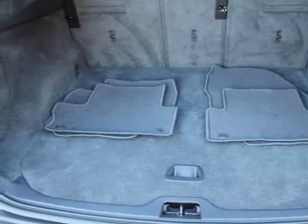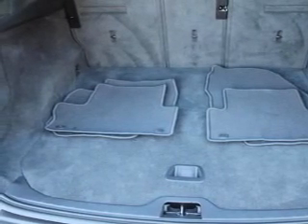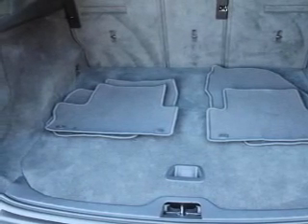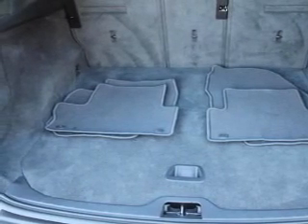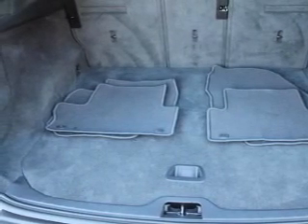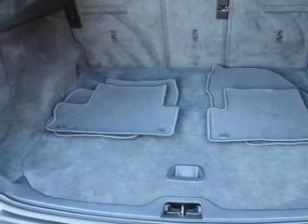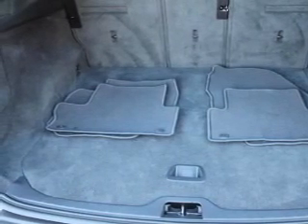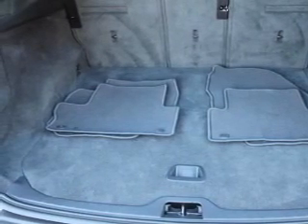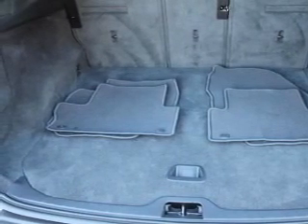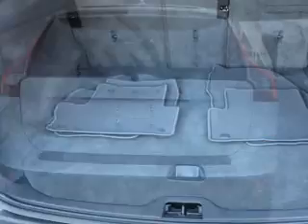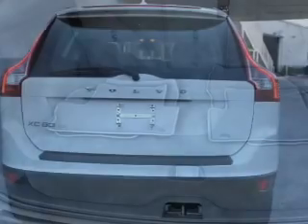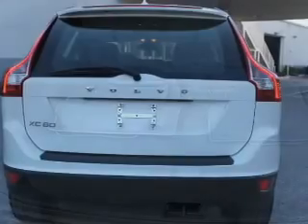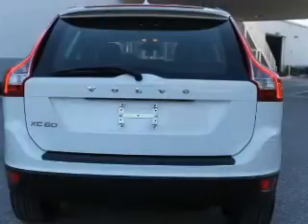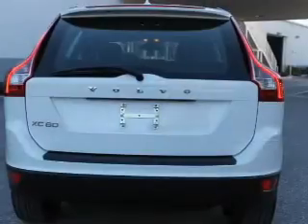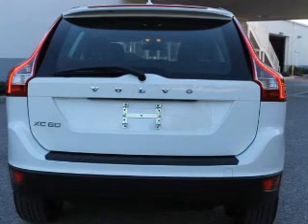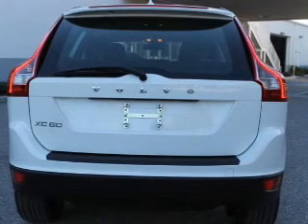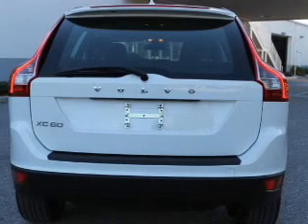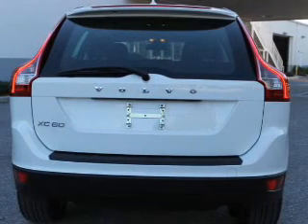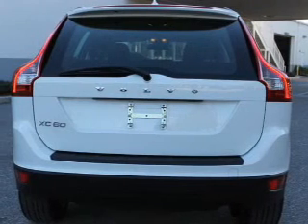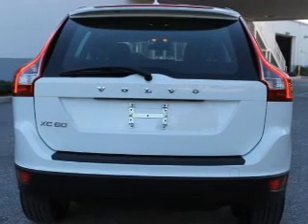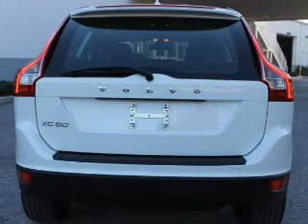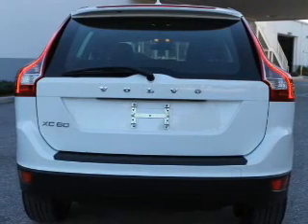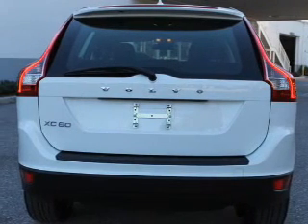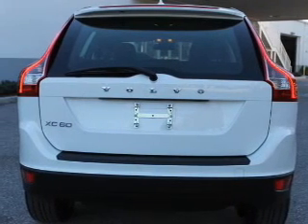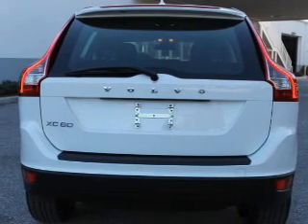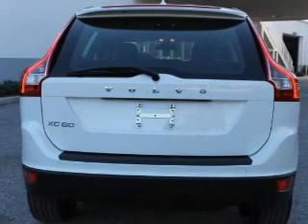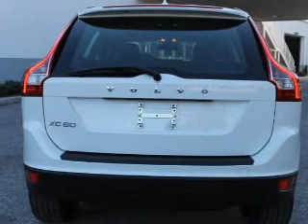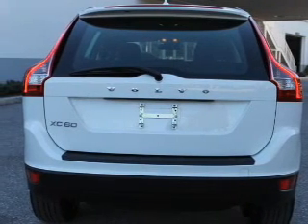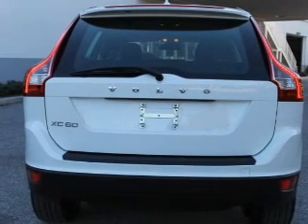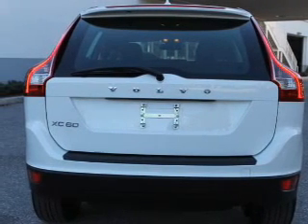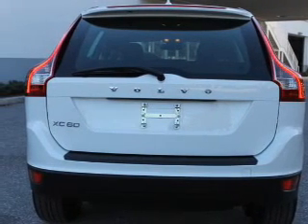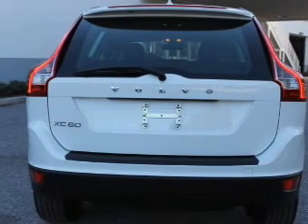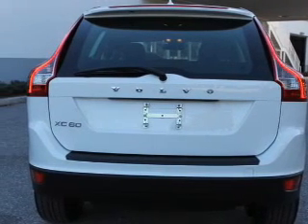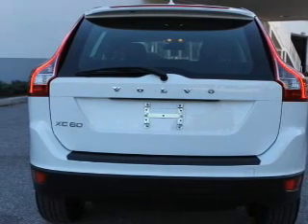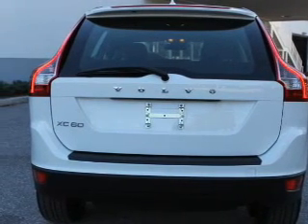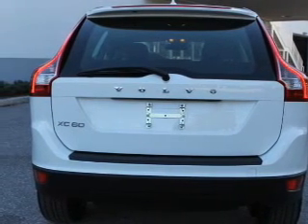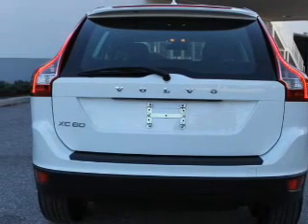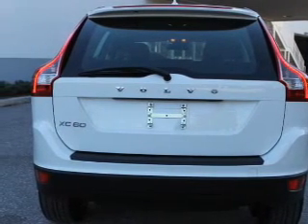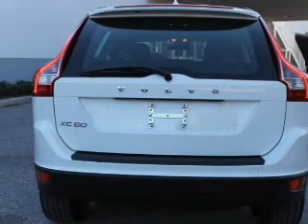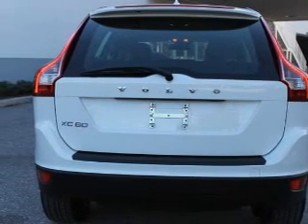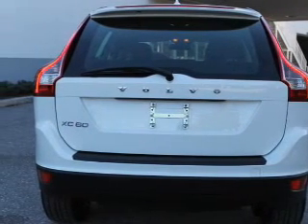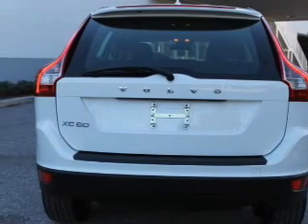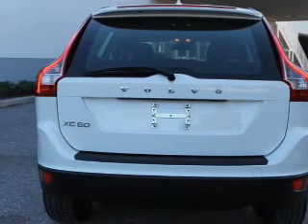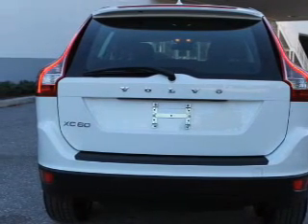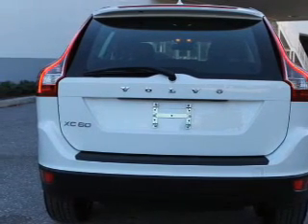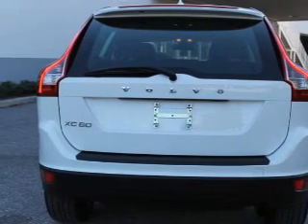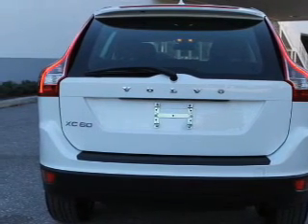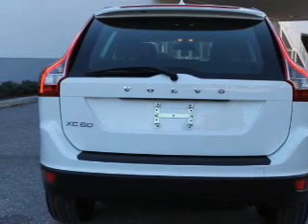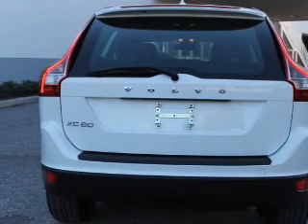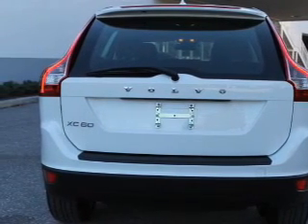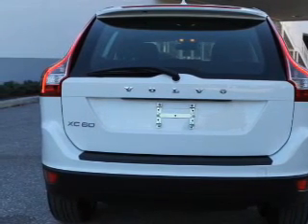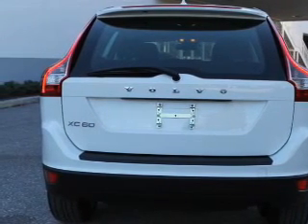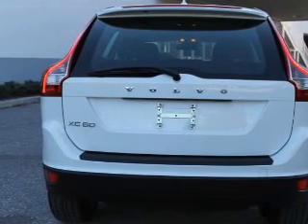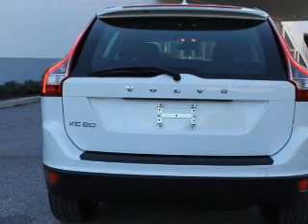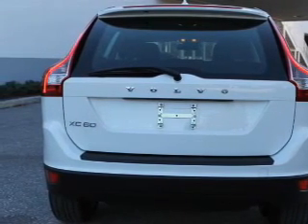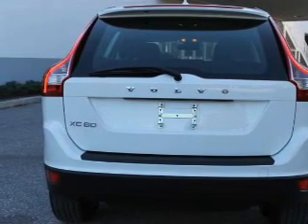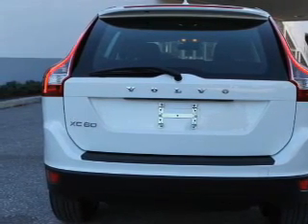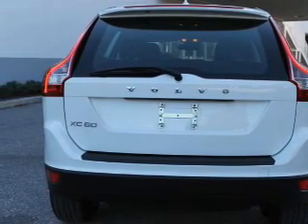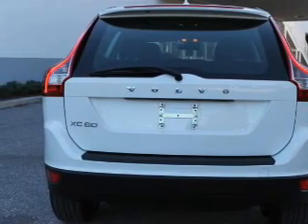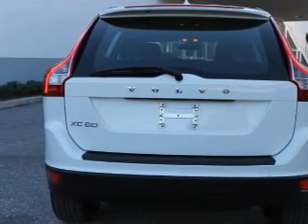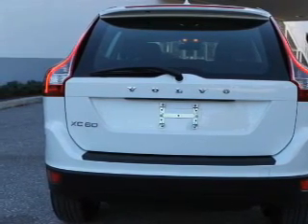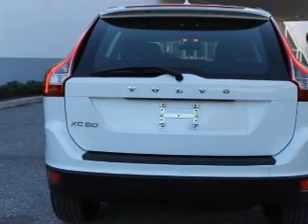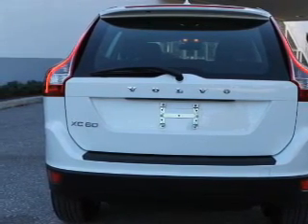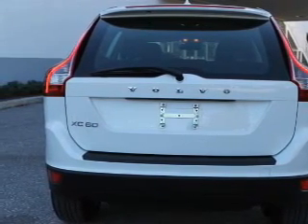Front mobility control and daytime running lights. Our website offers more information on all of our vehicles. Call us today to start test driving.